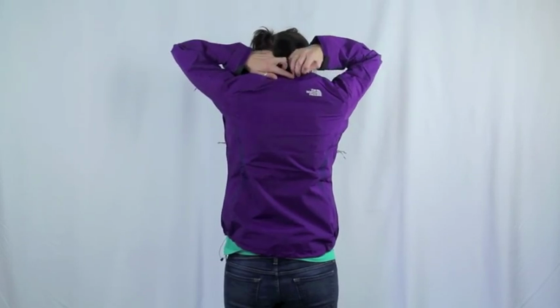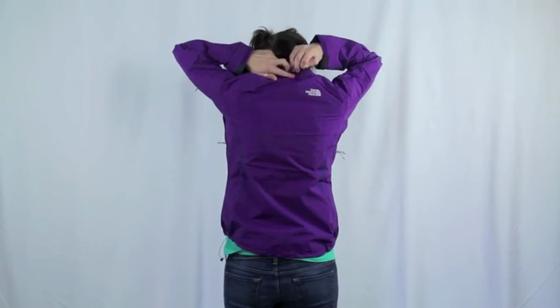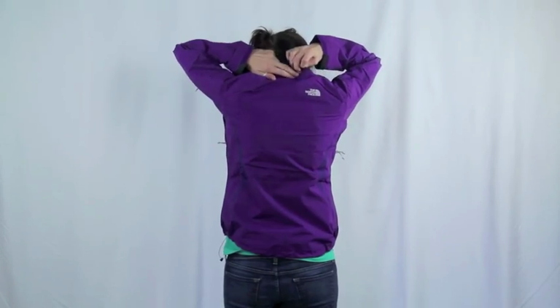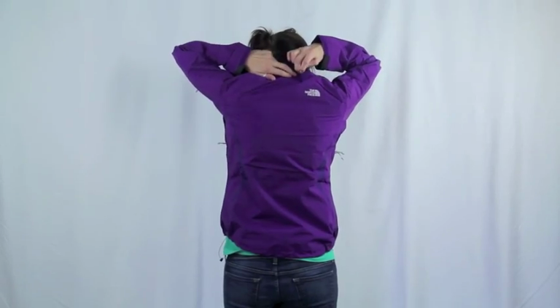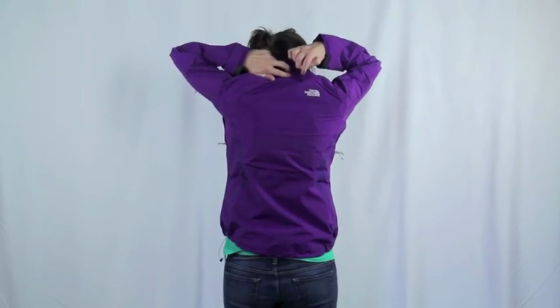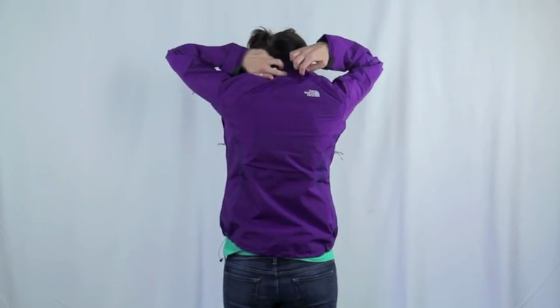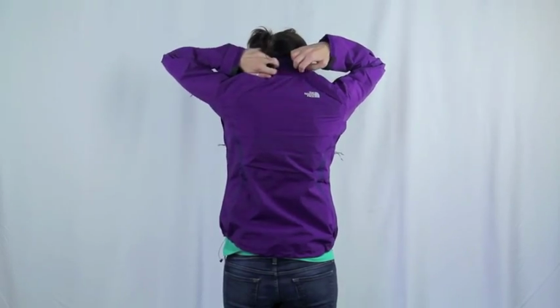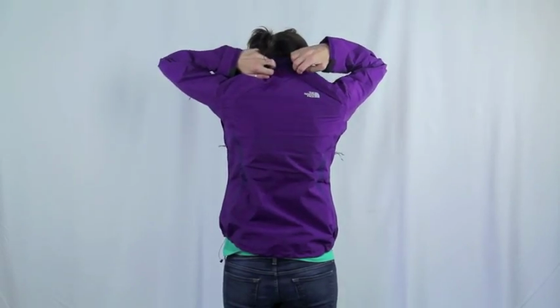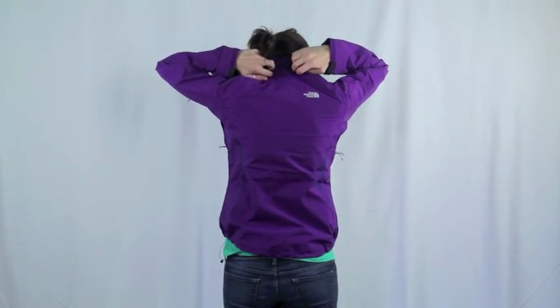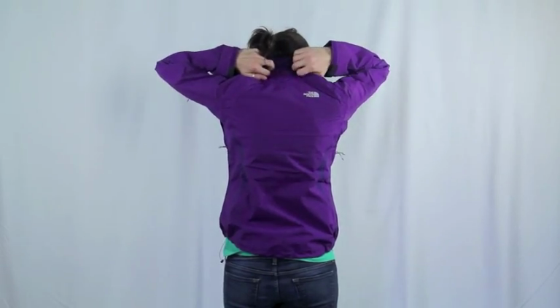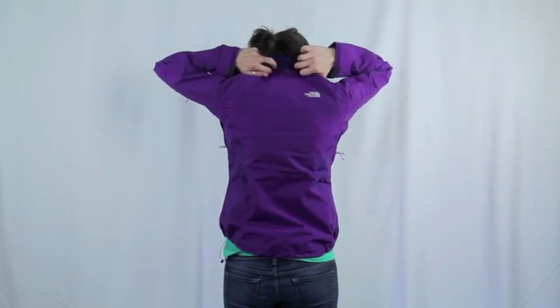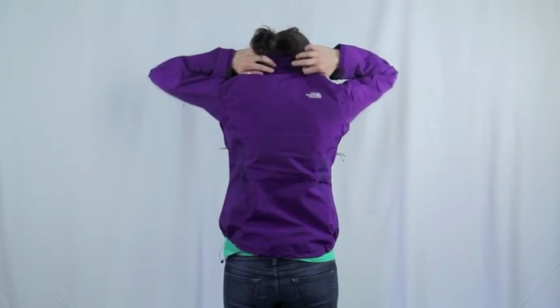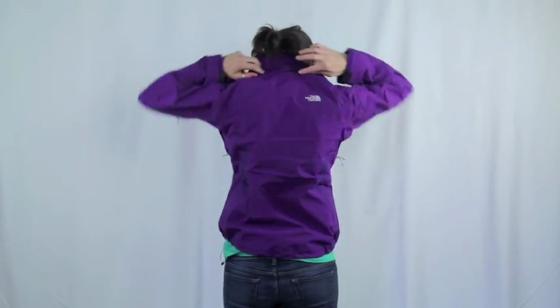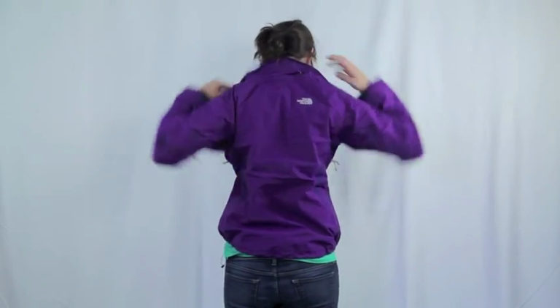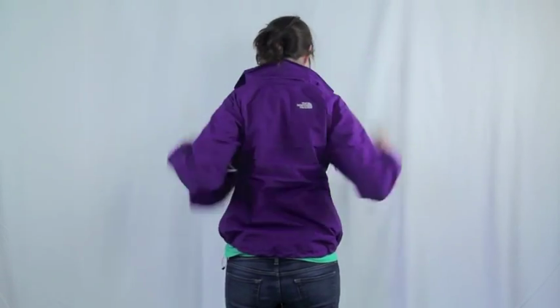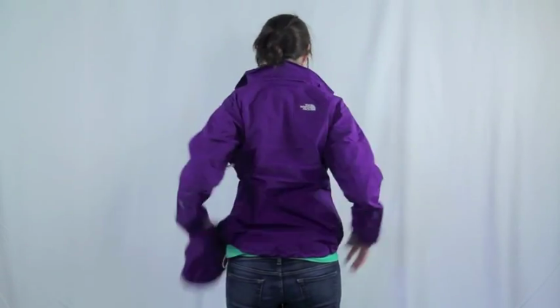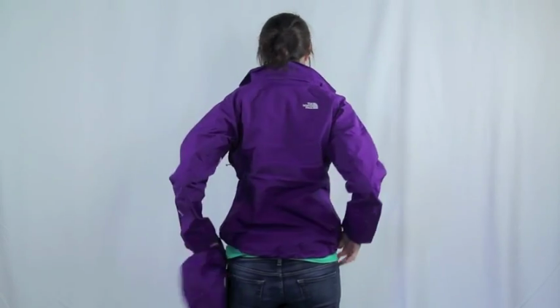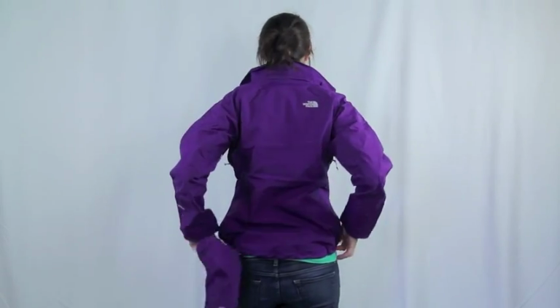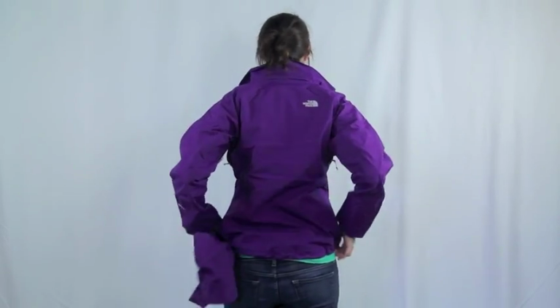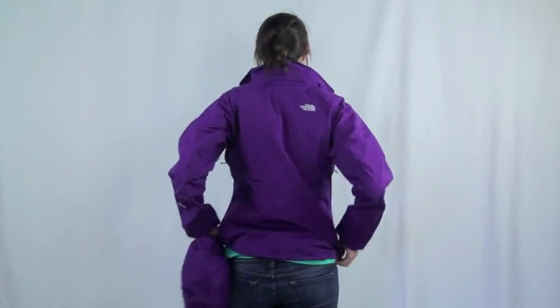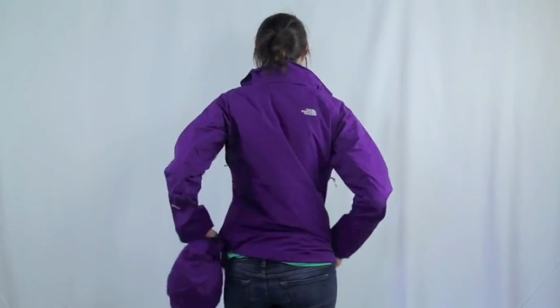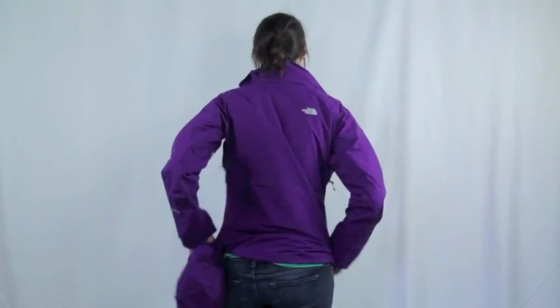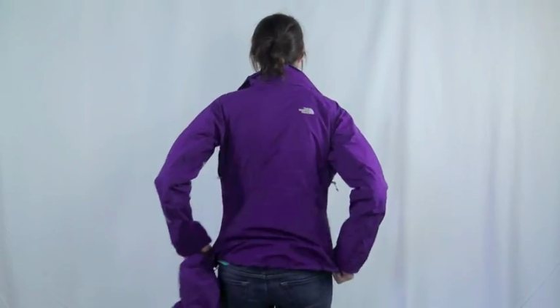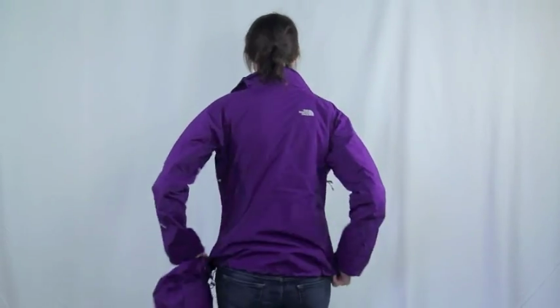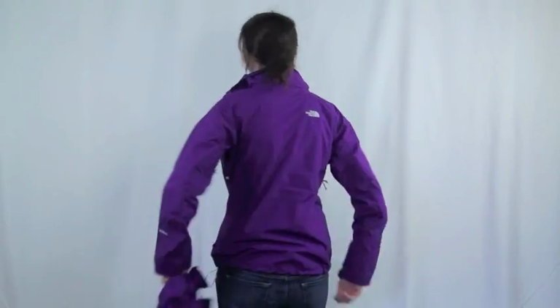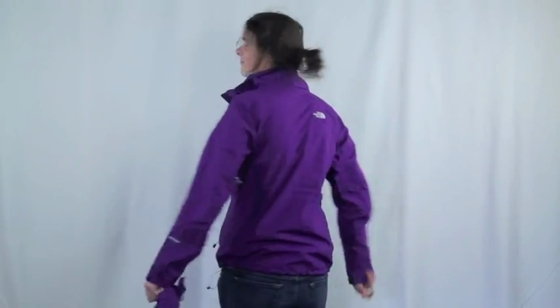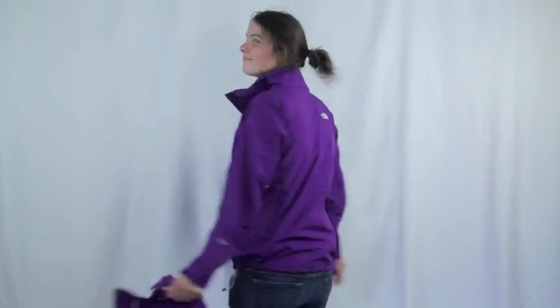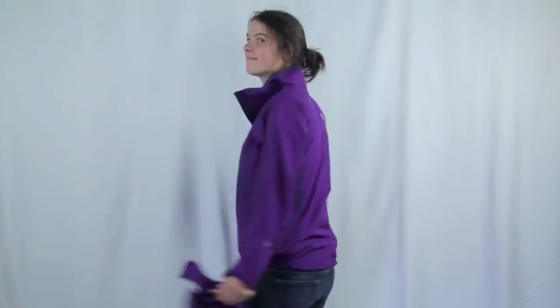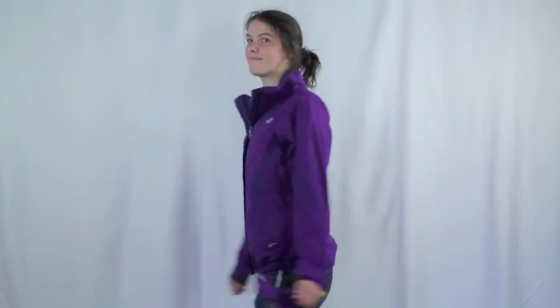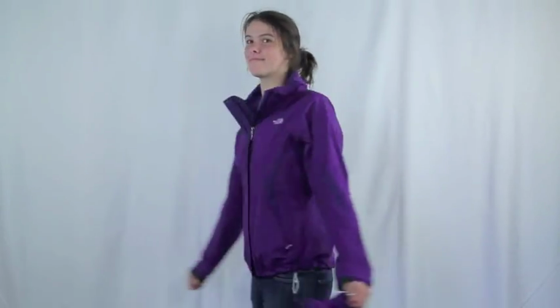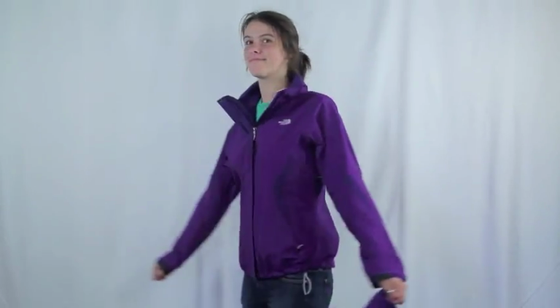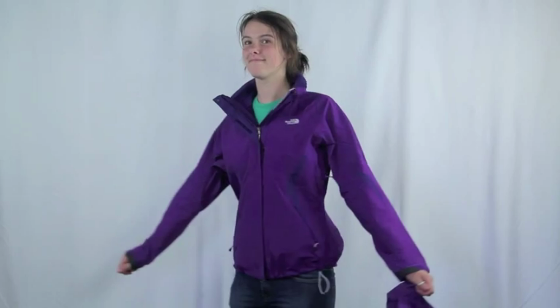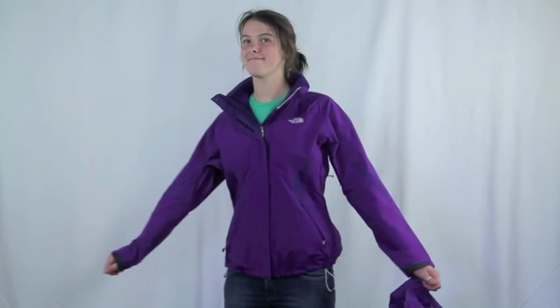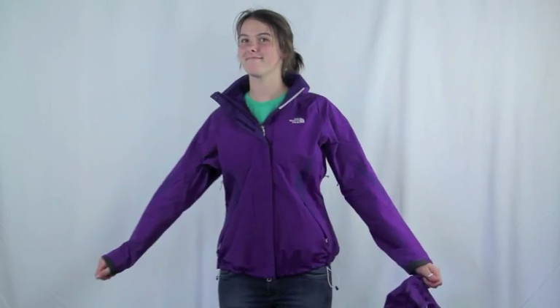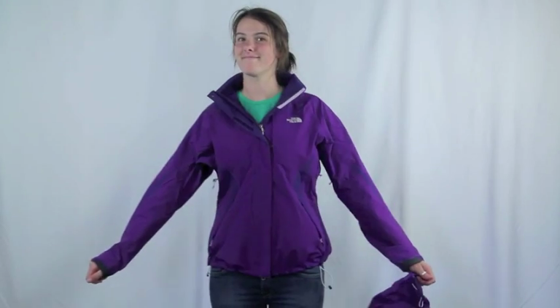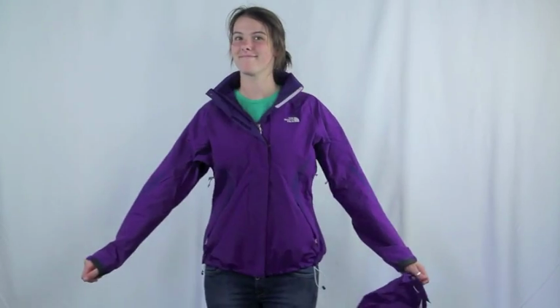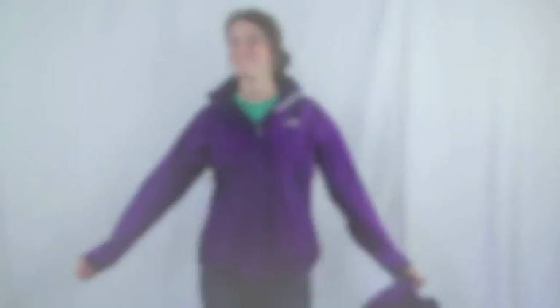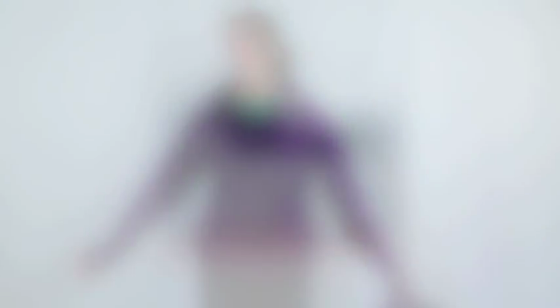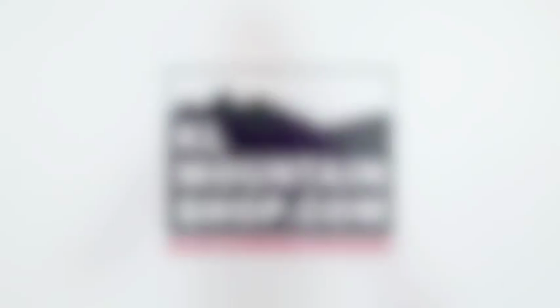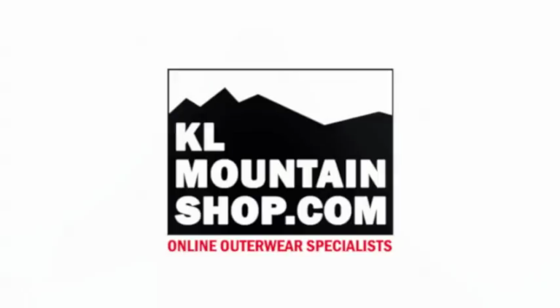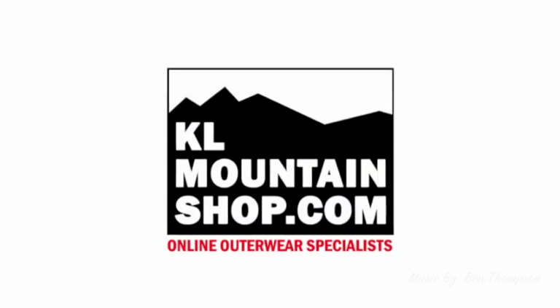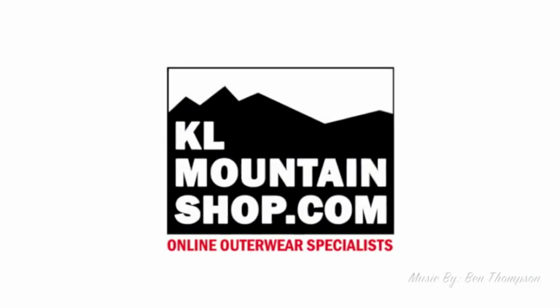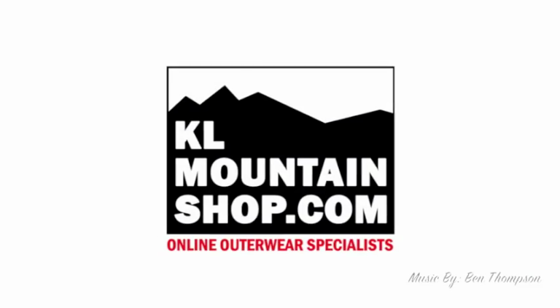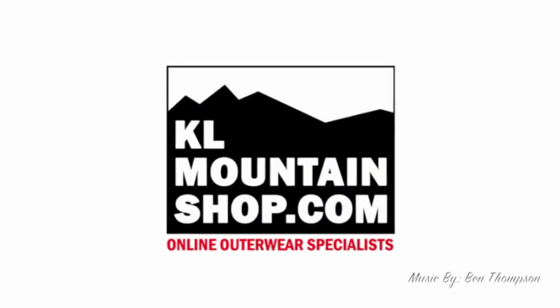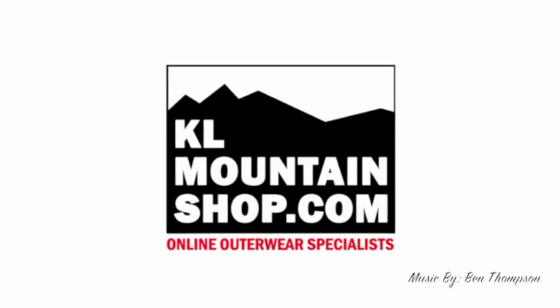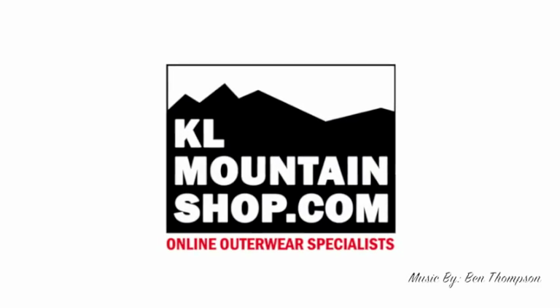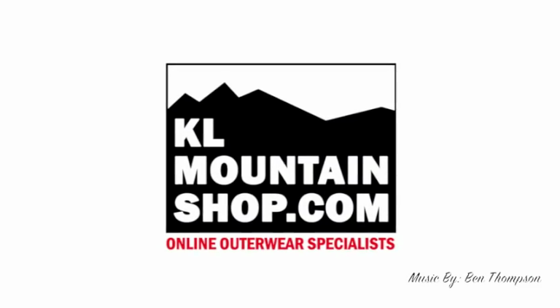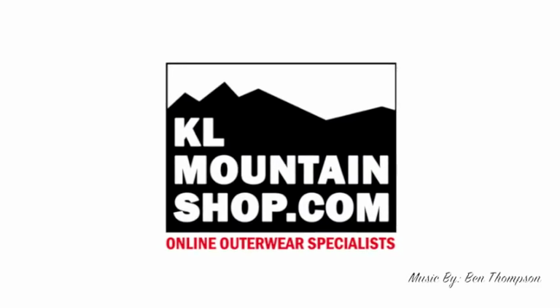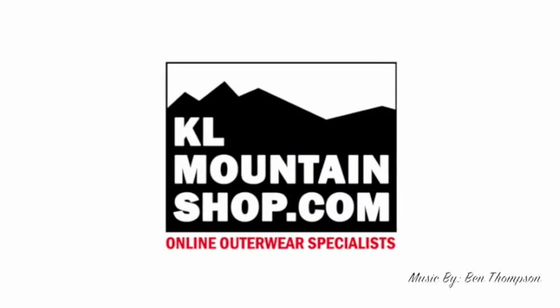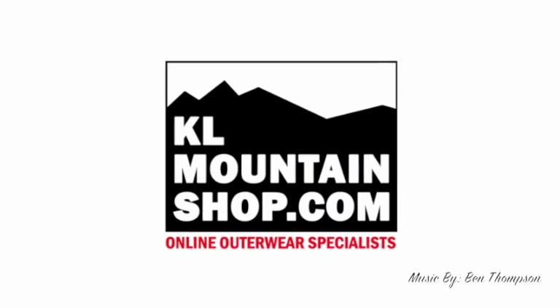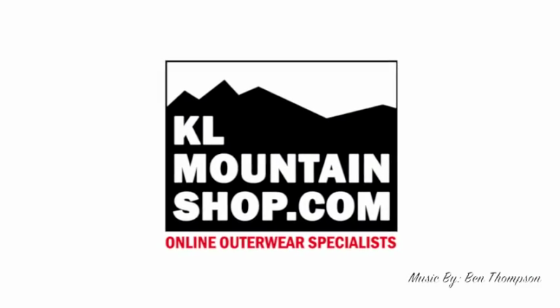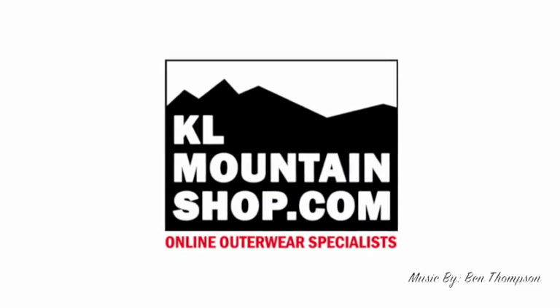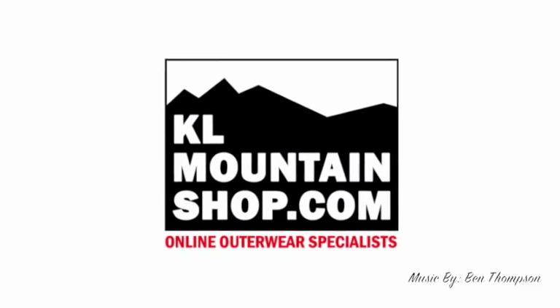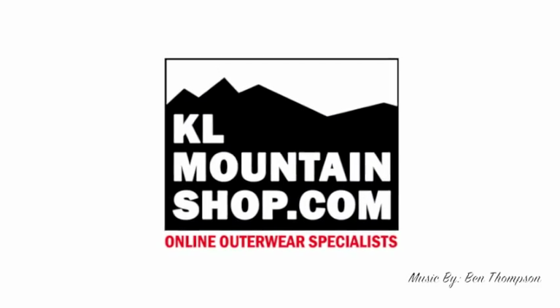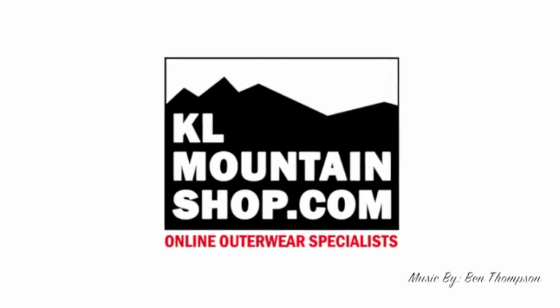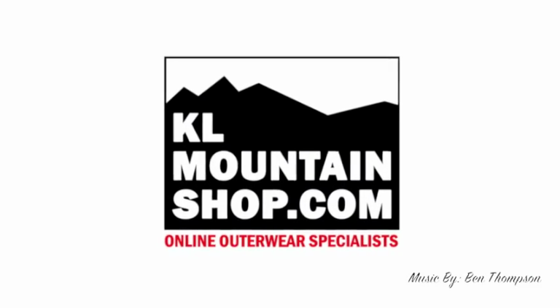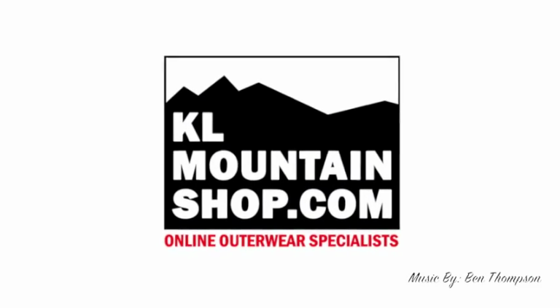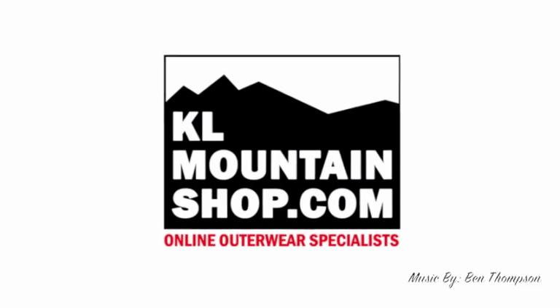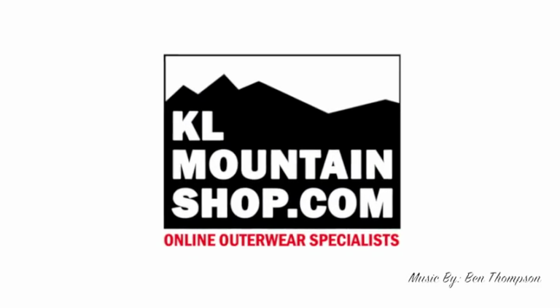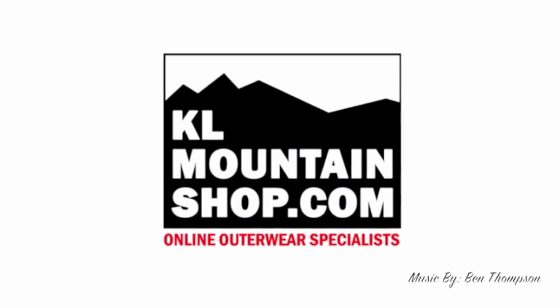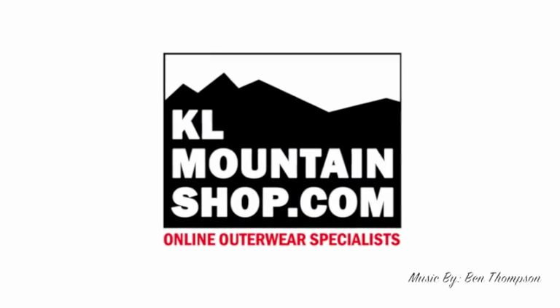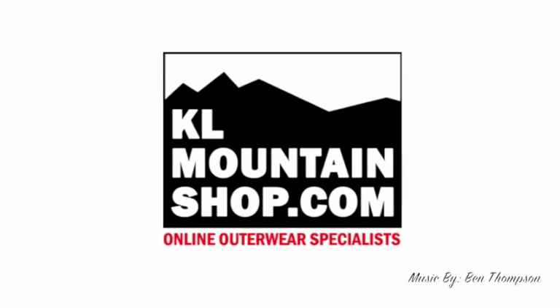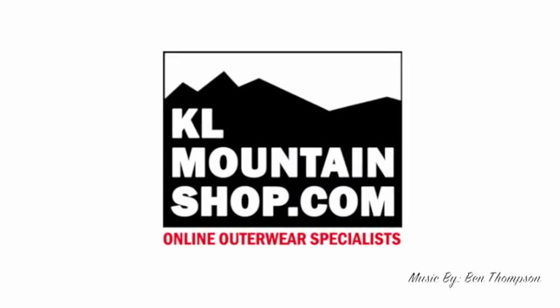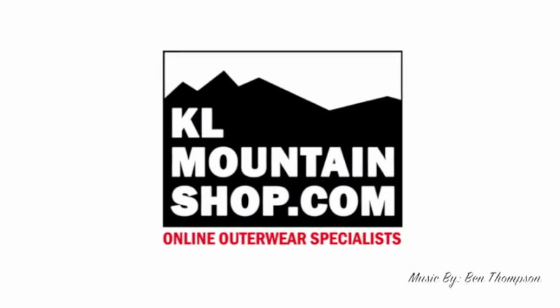Together these pieces create adaptability for rapidly changing weather. Get yours today at KOMountainshop.com.